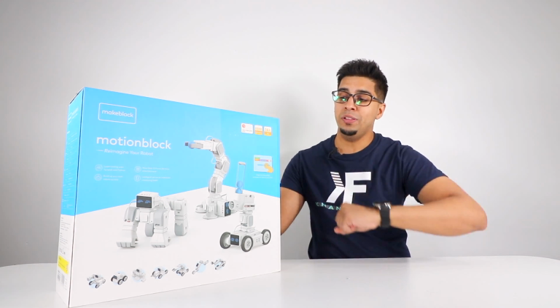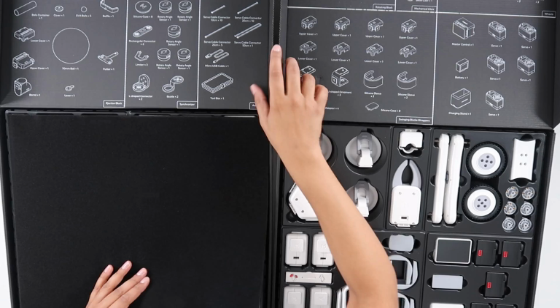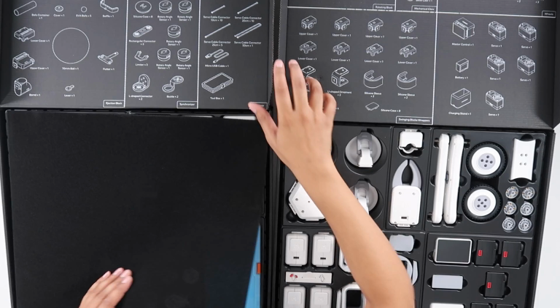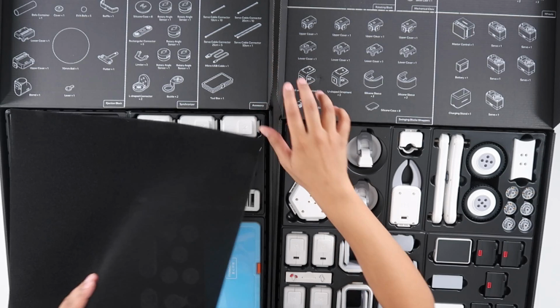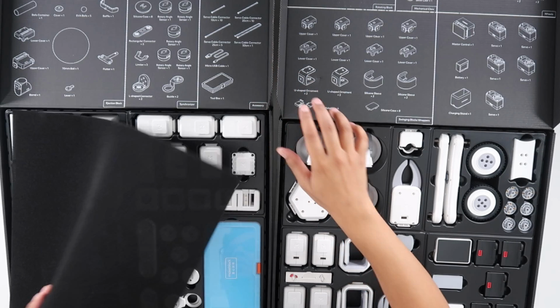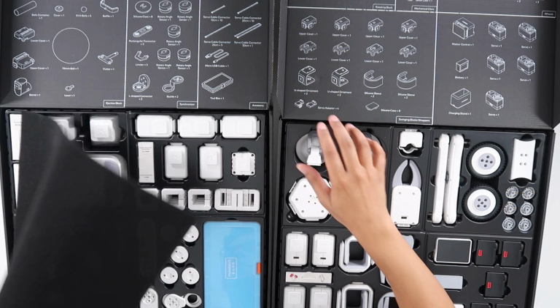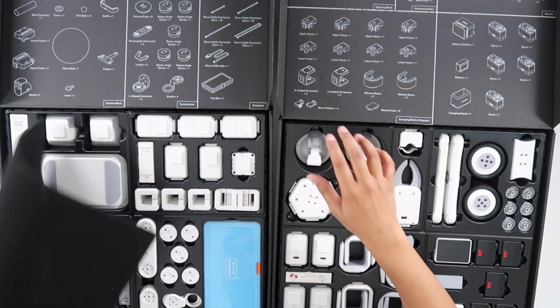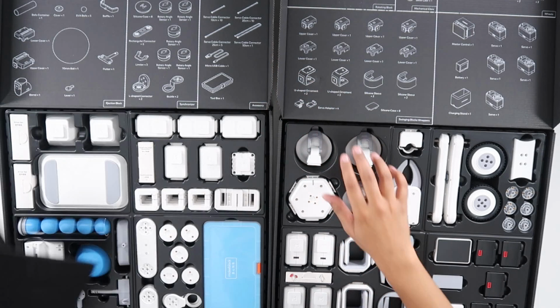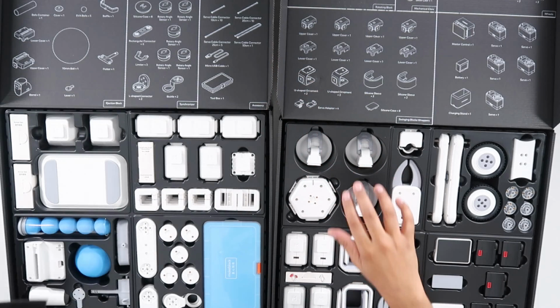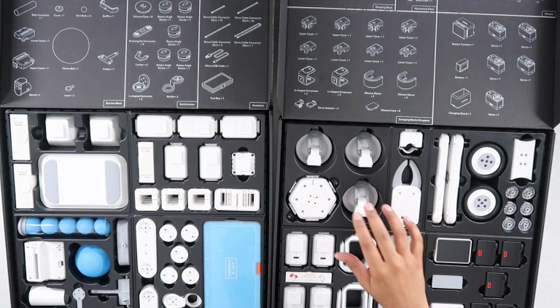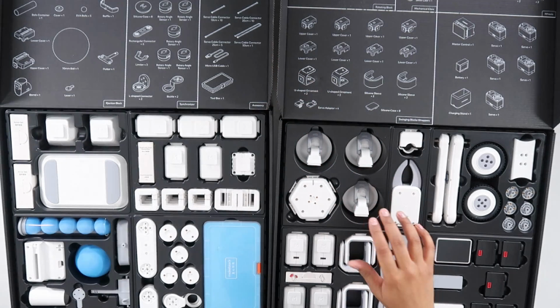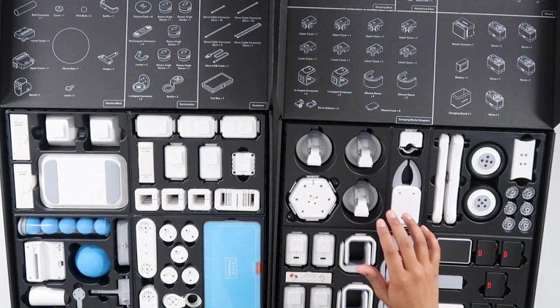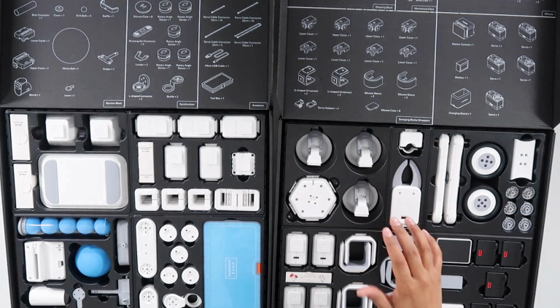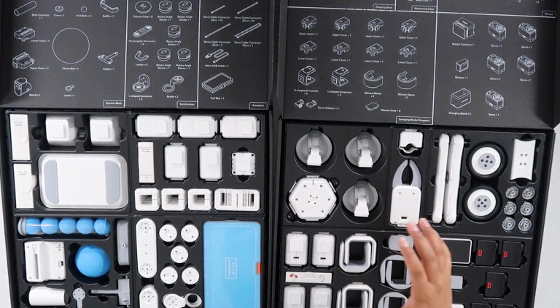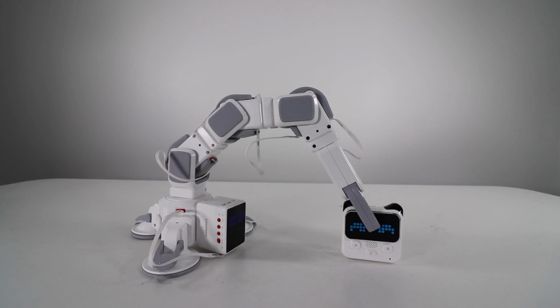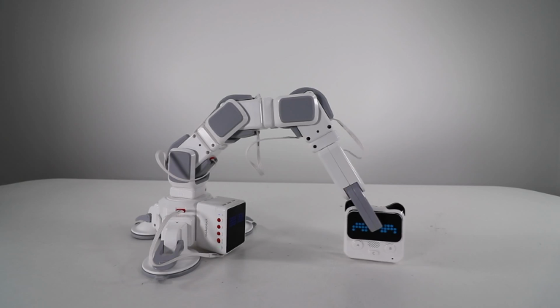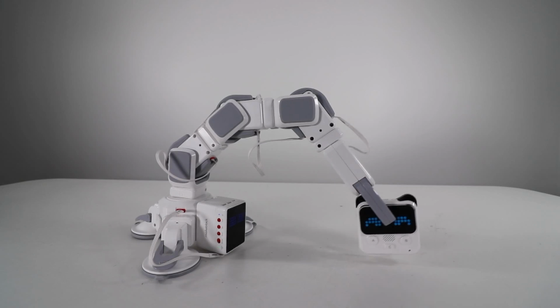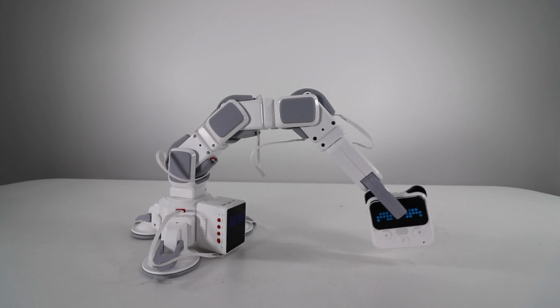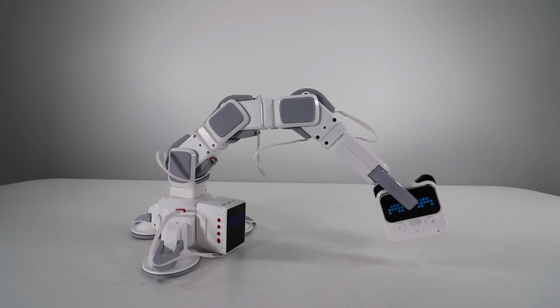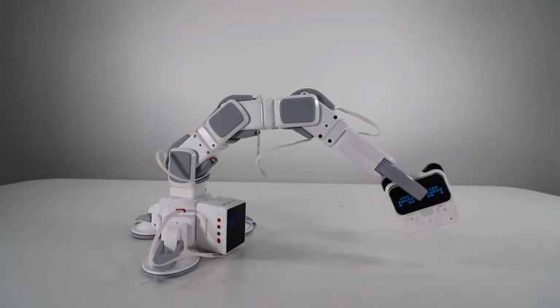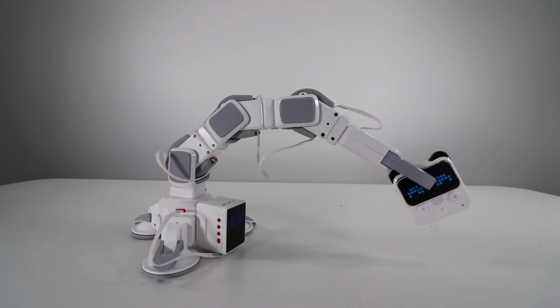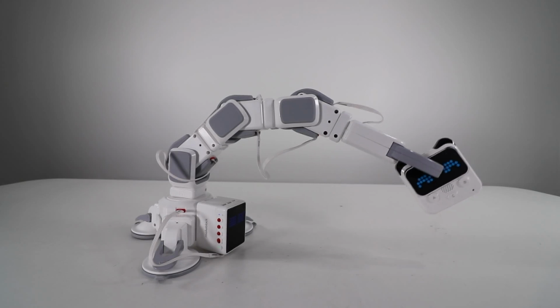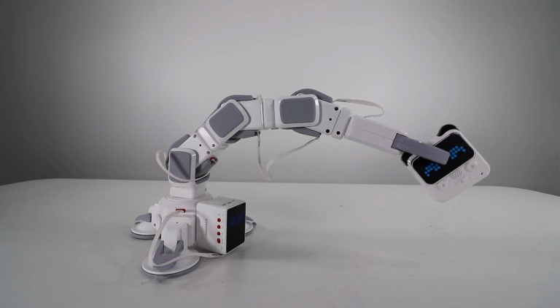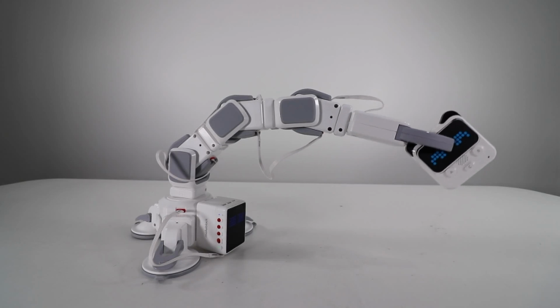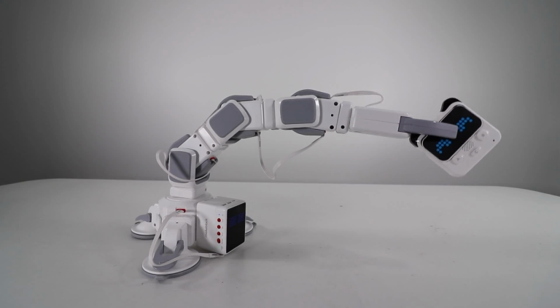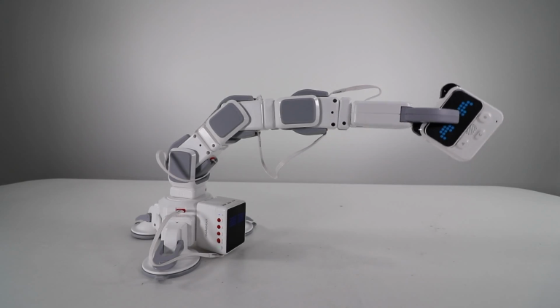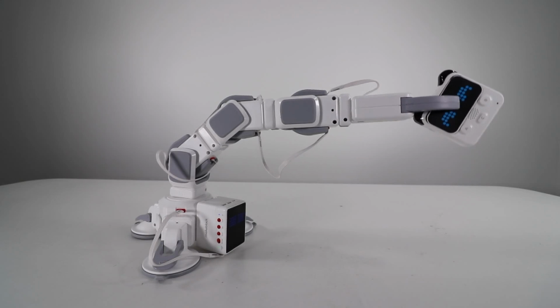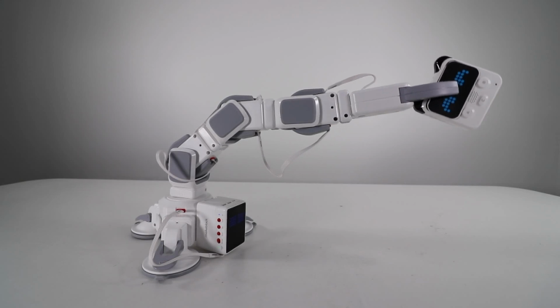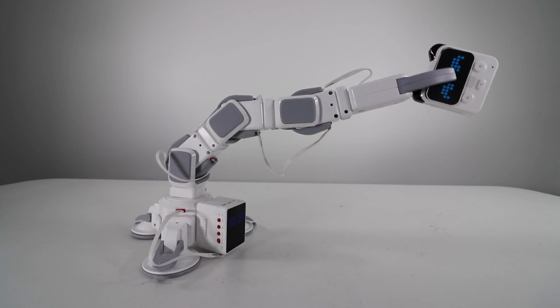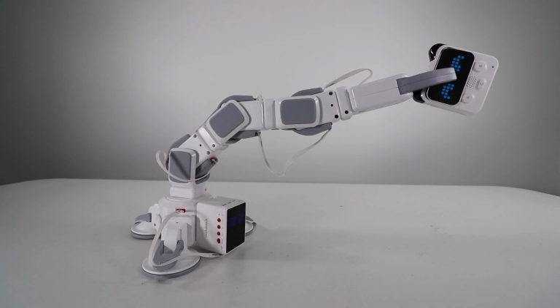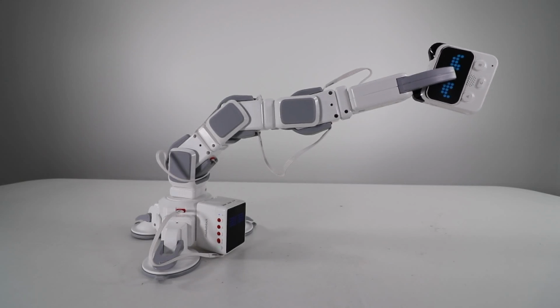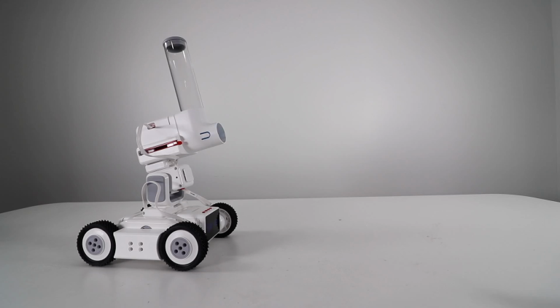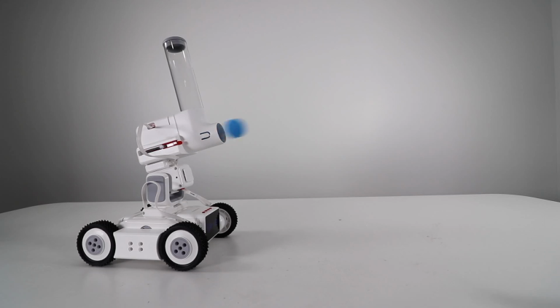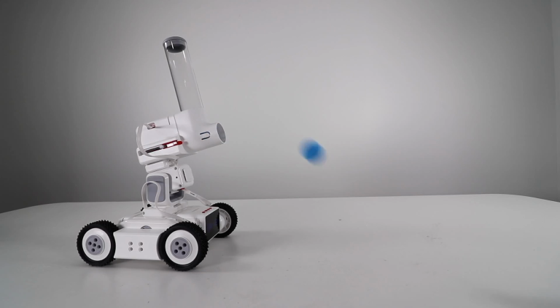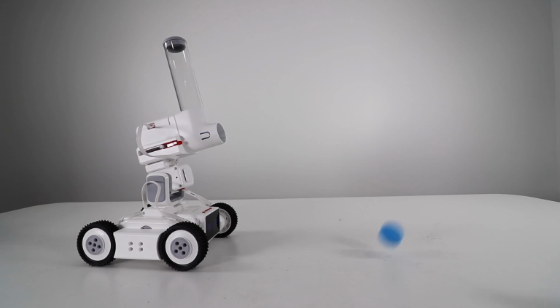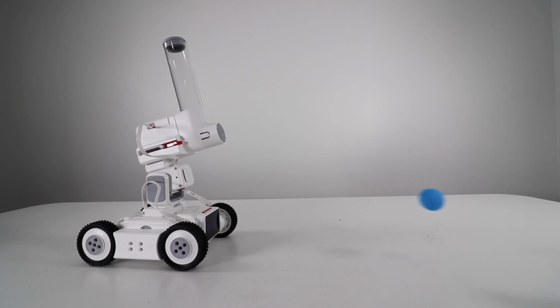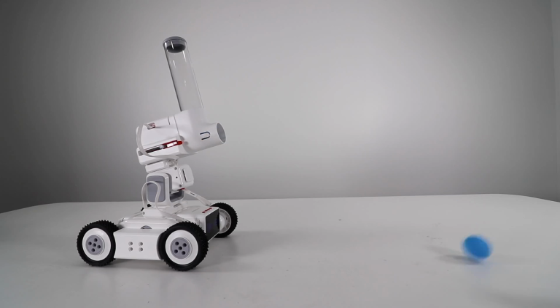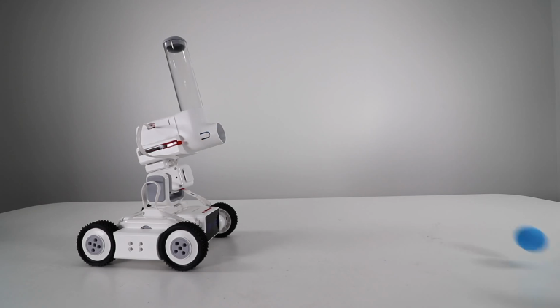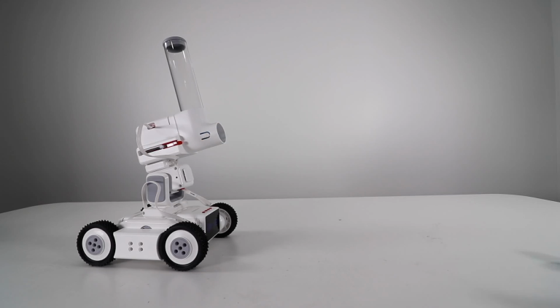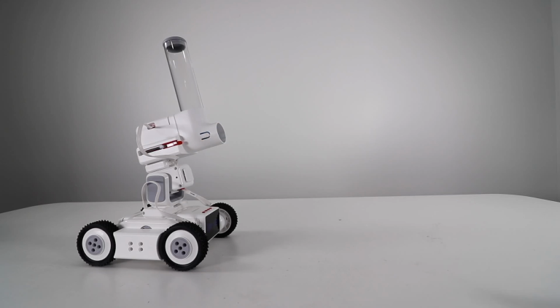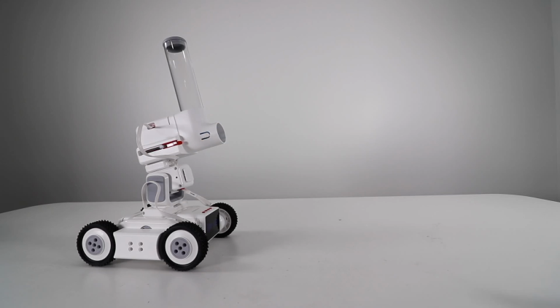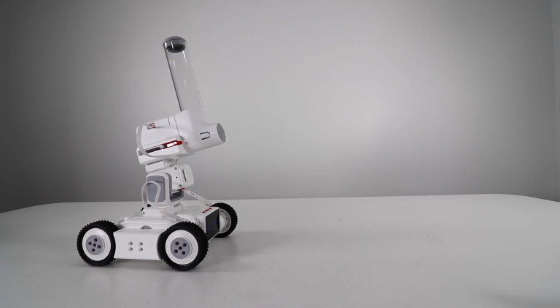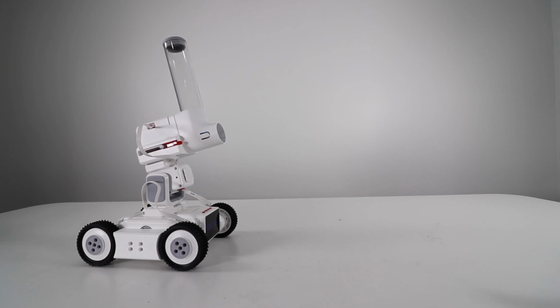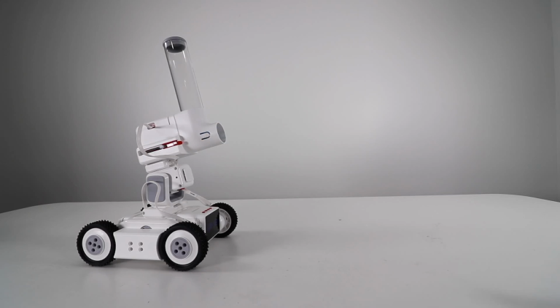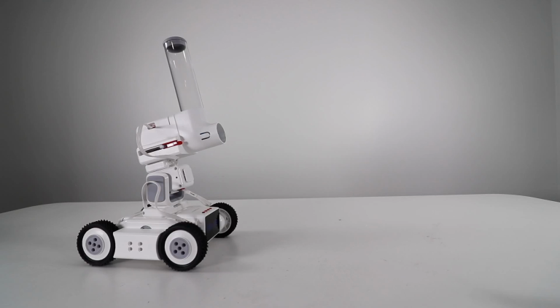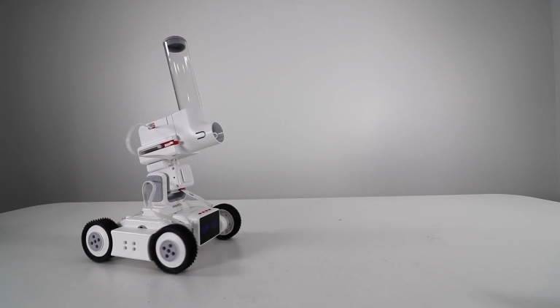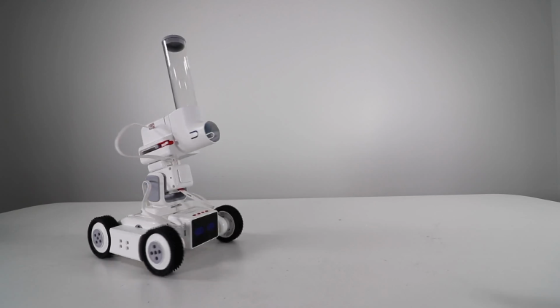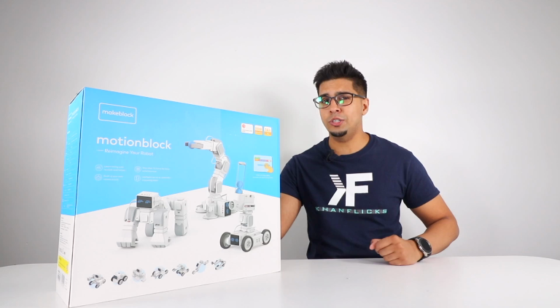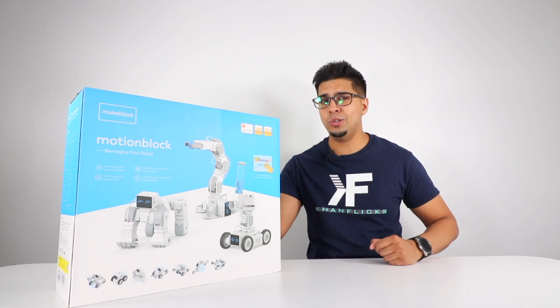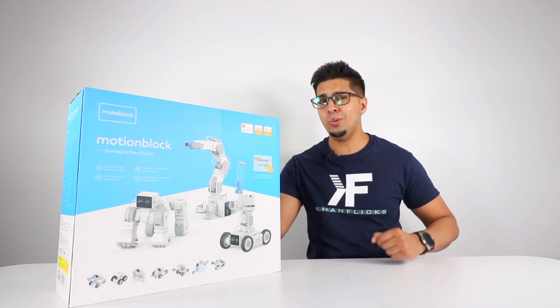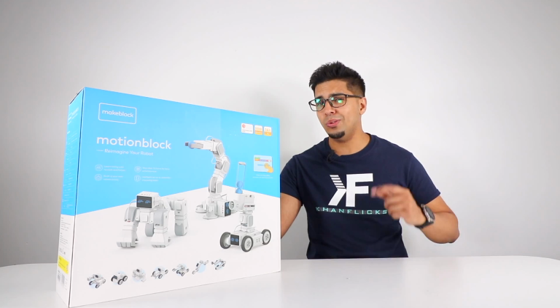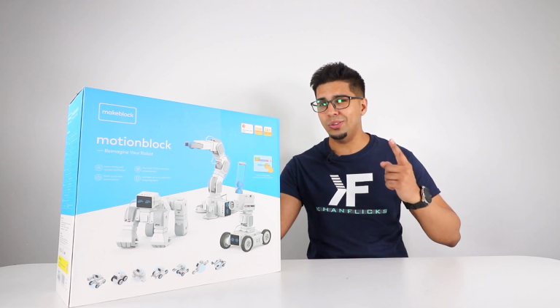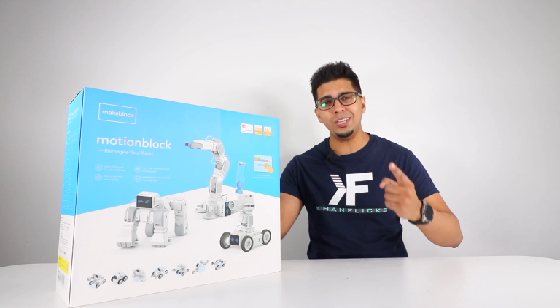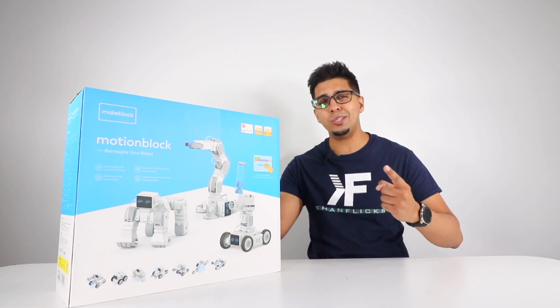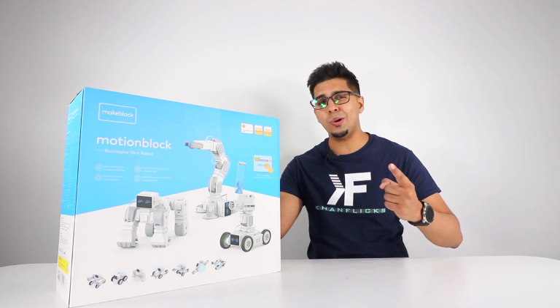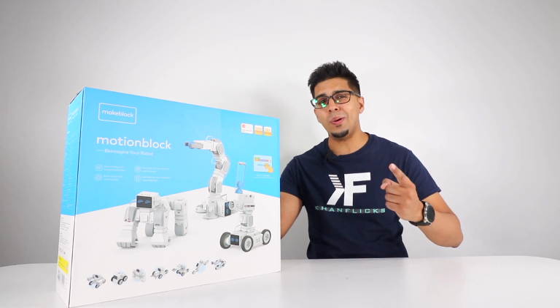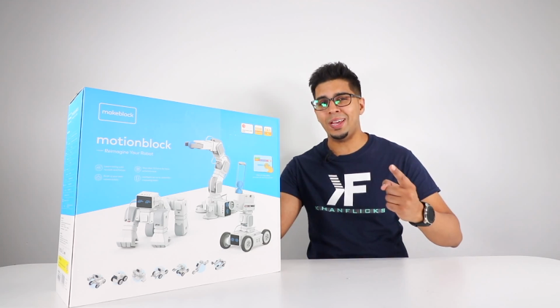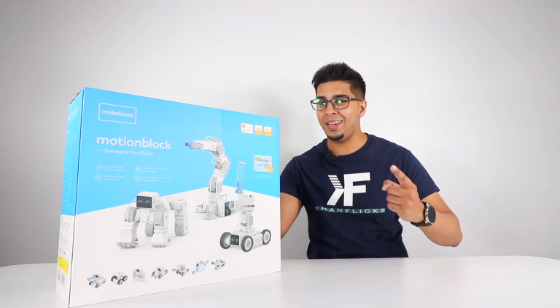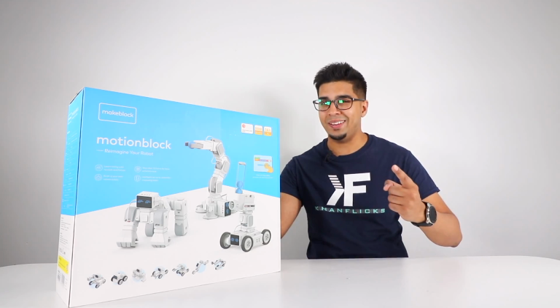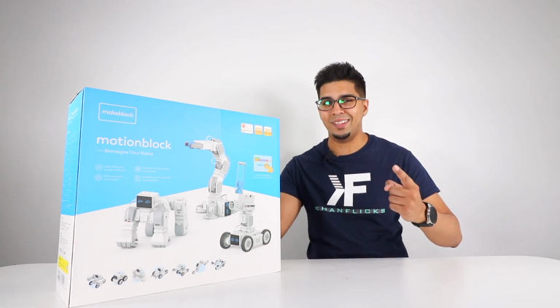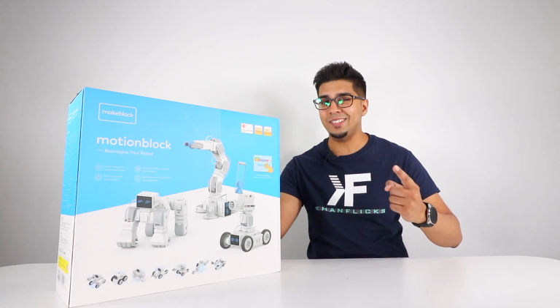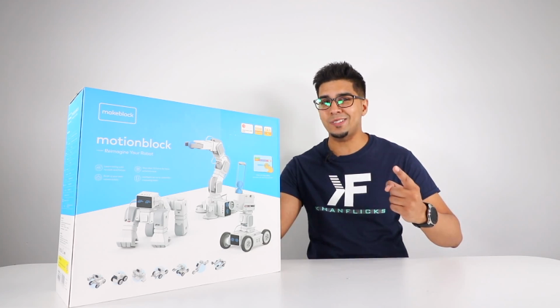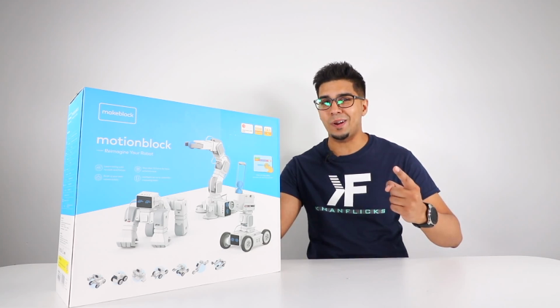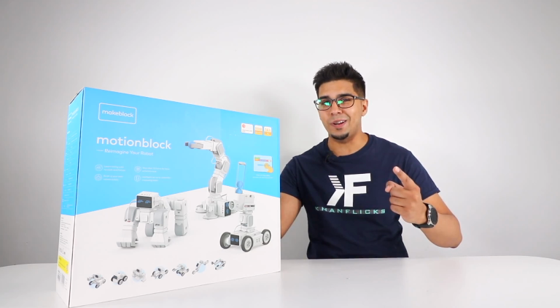In this episode here we'll be unboxing it, trying it out, and seeing what it's all about. So without further ado, let's go ahead and get started.